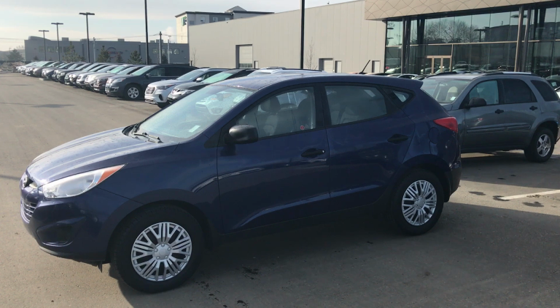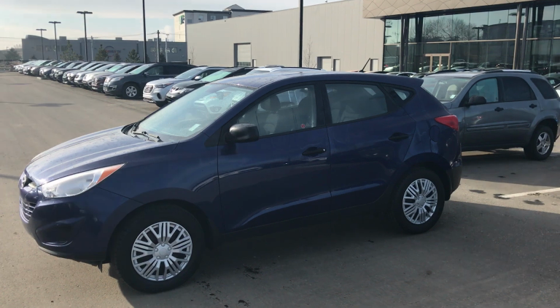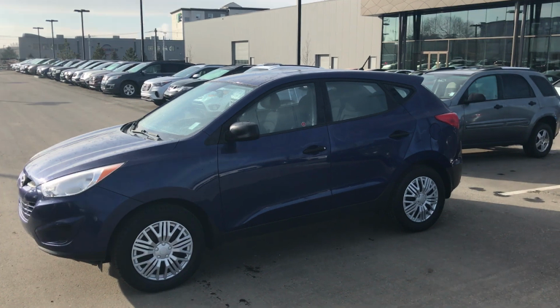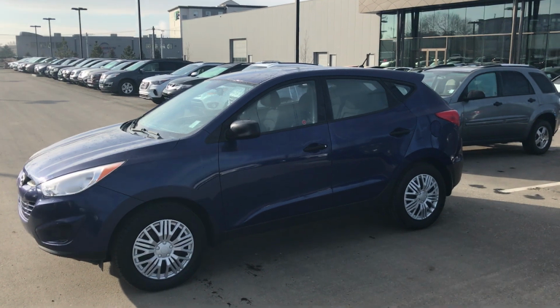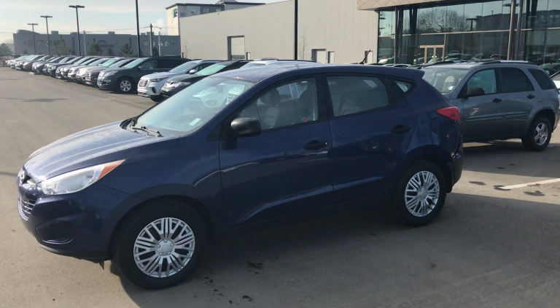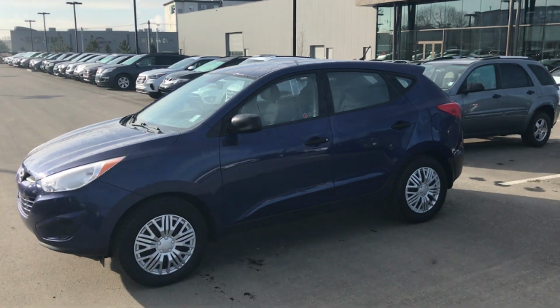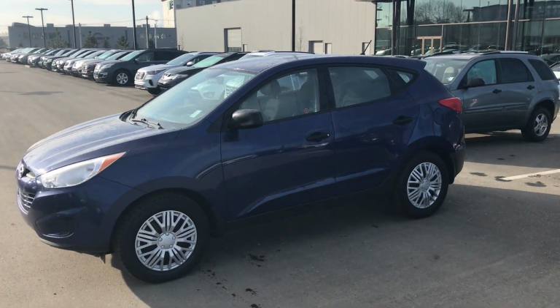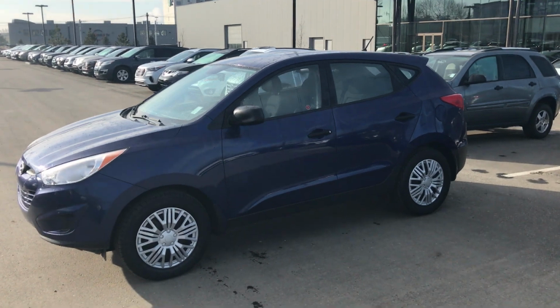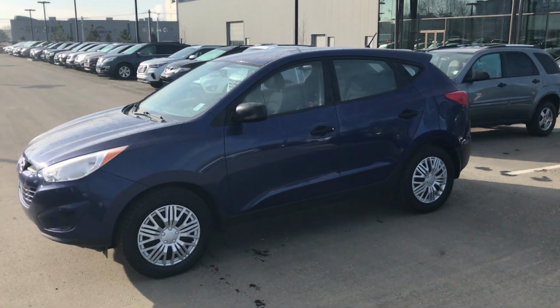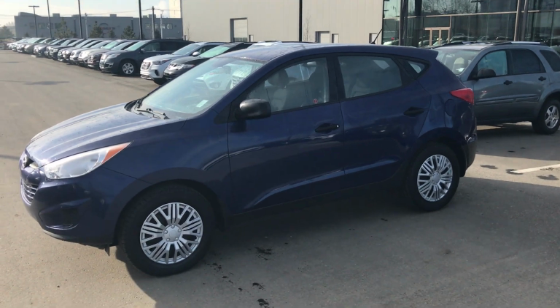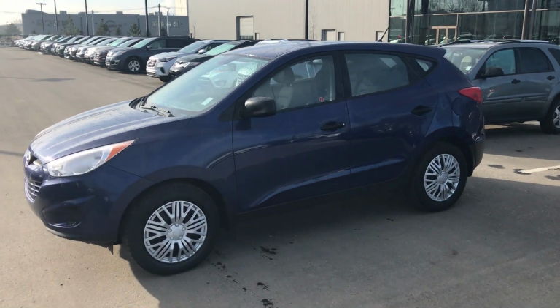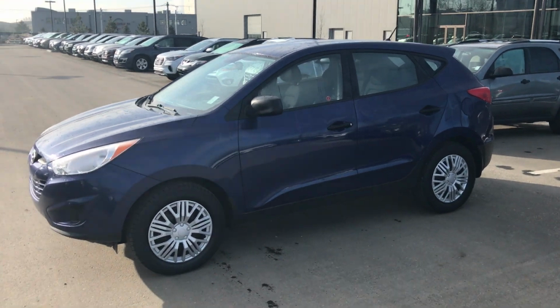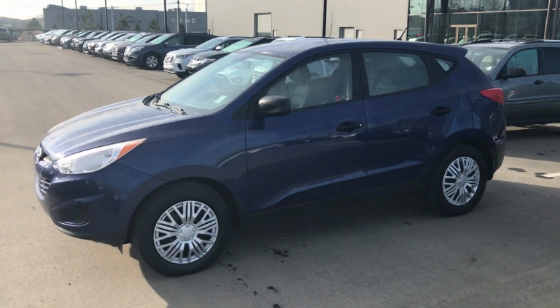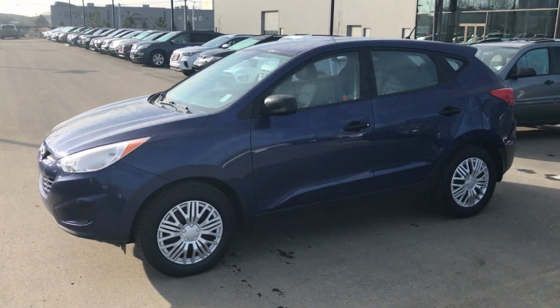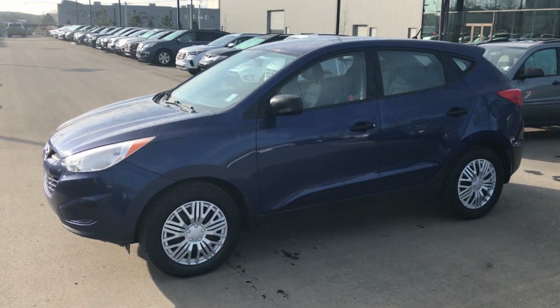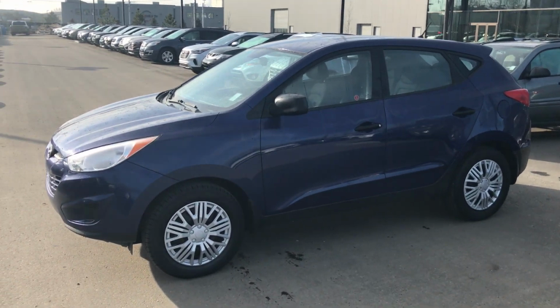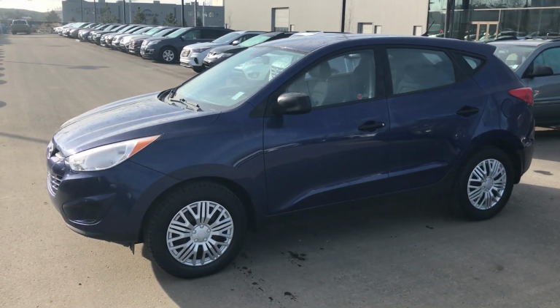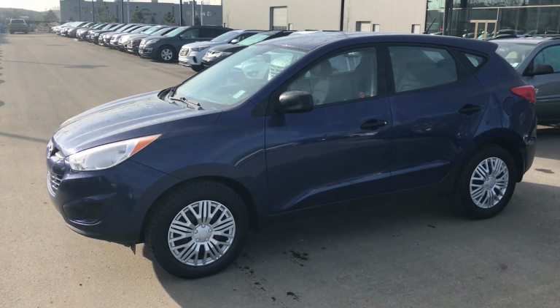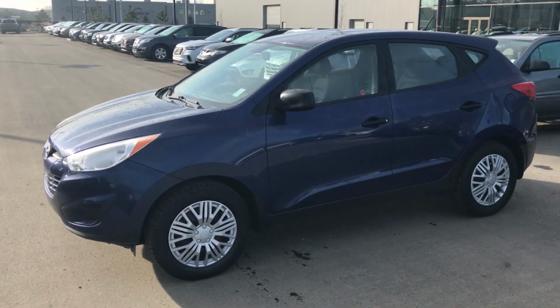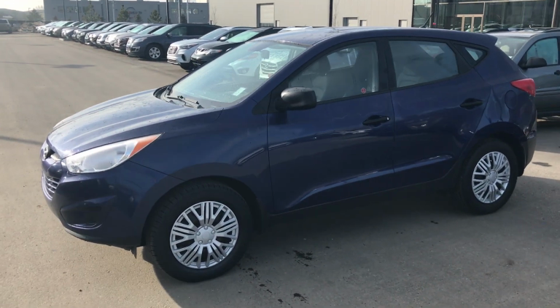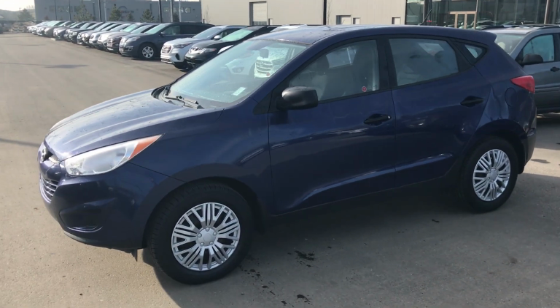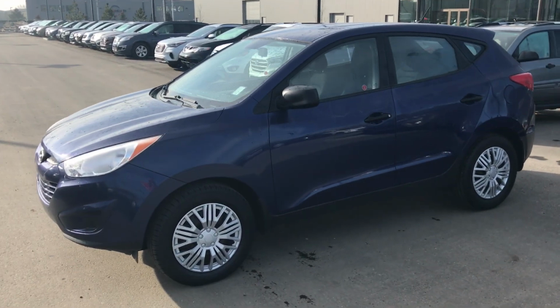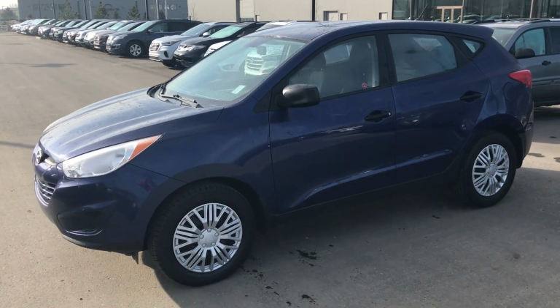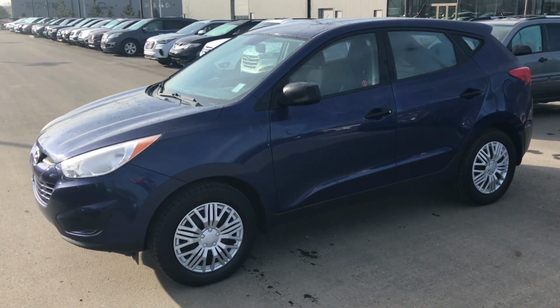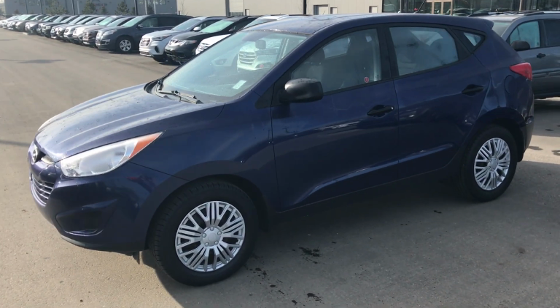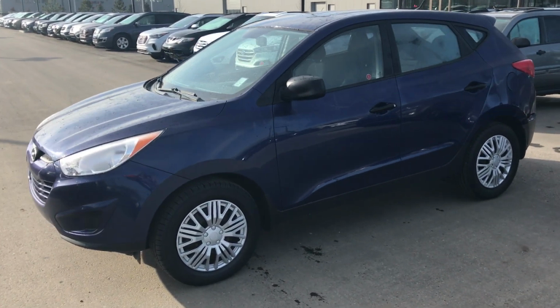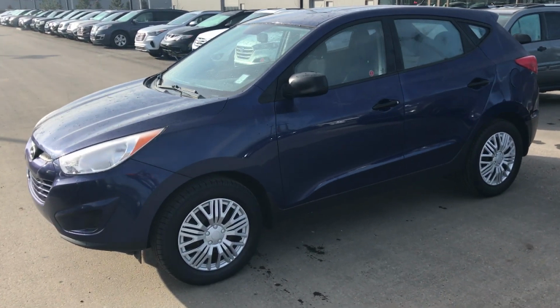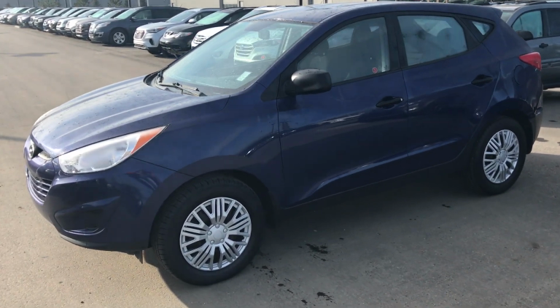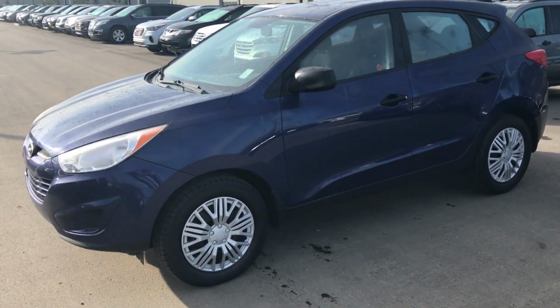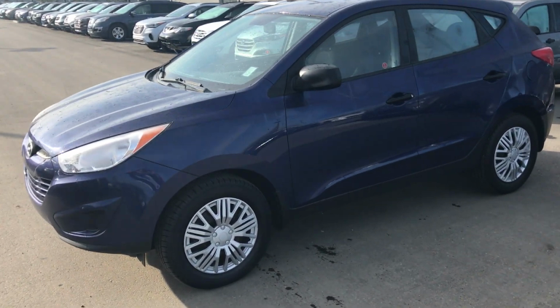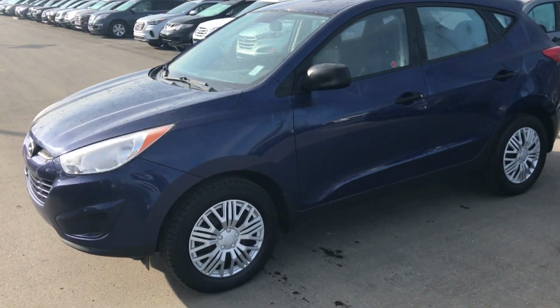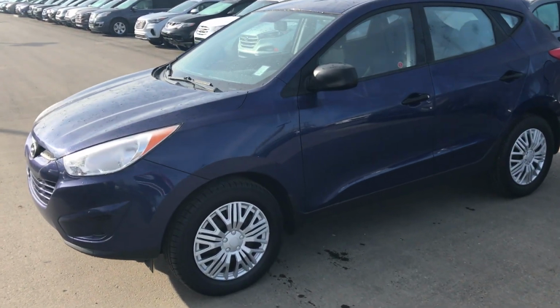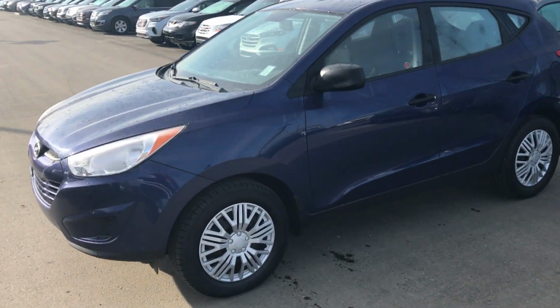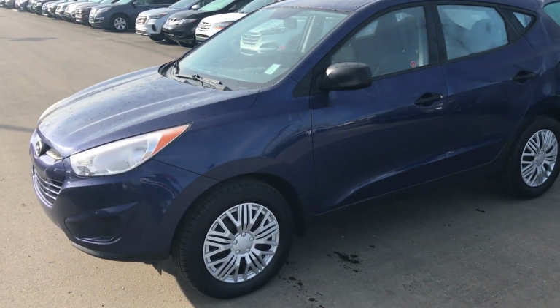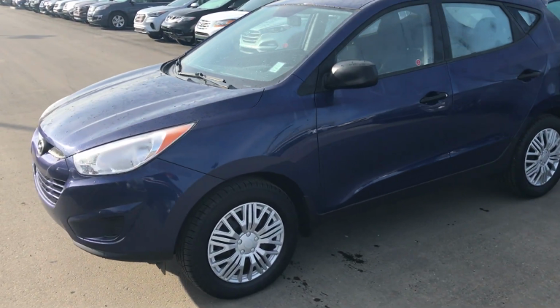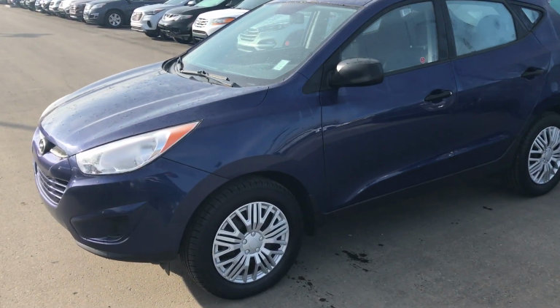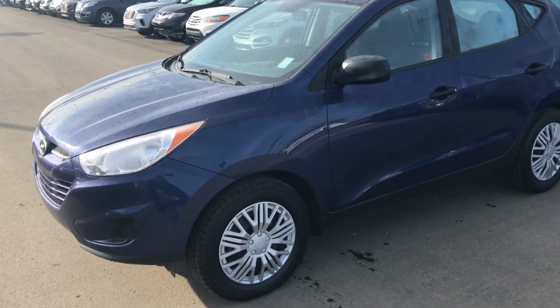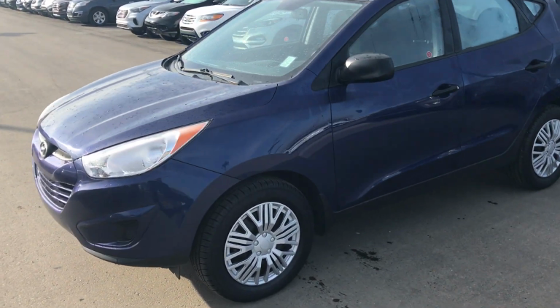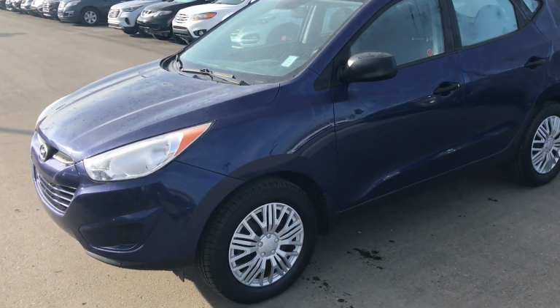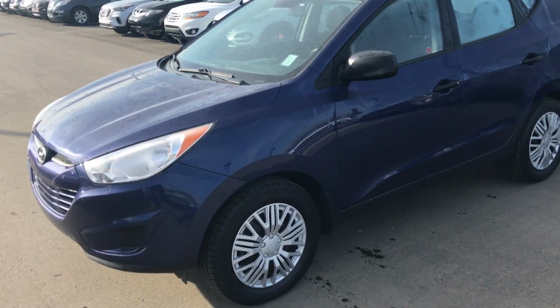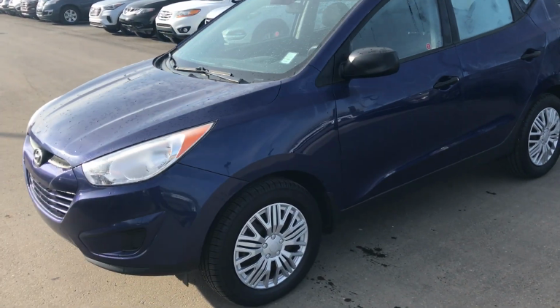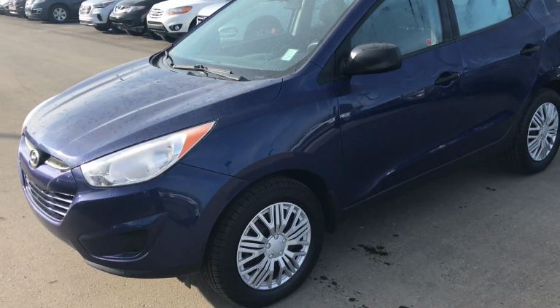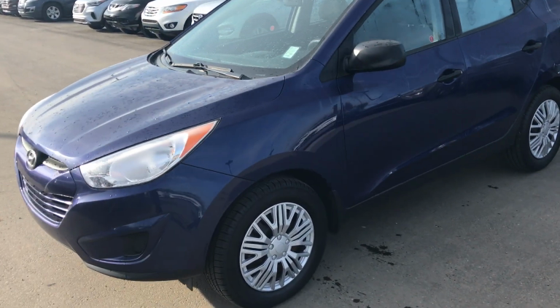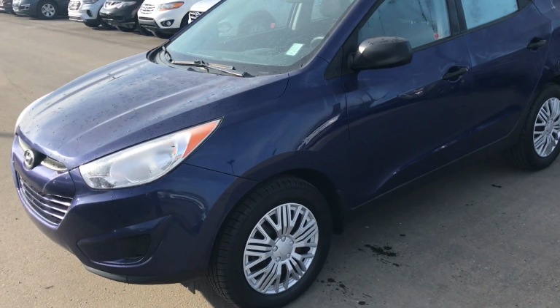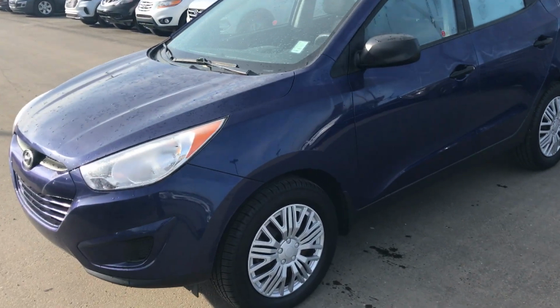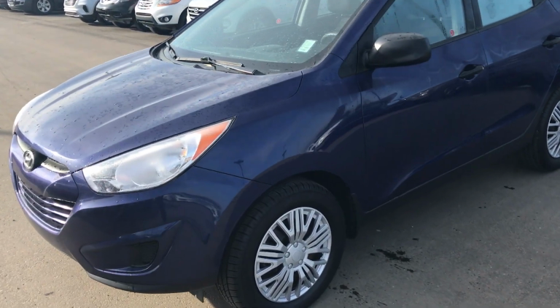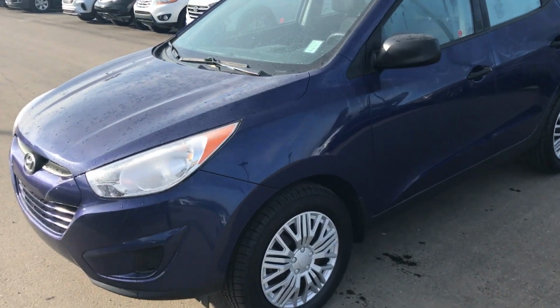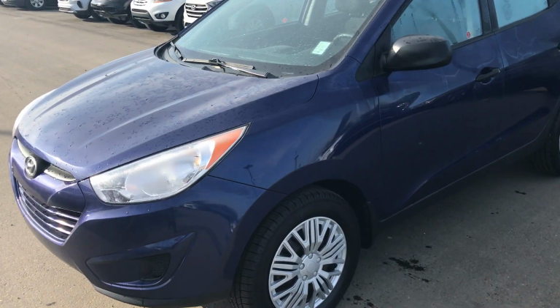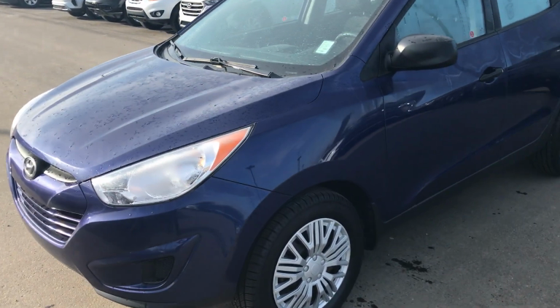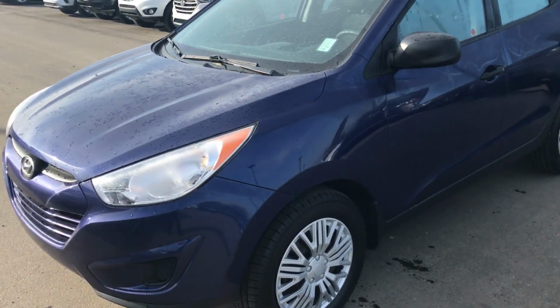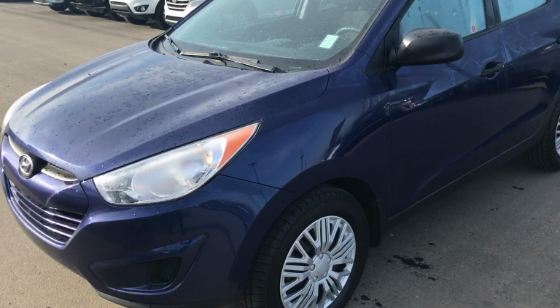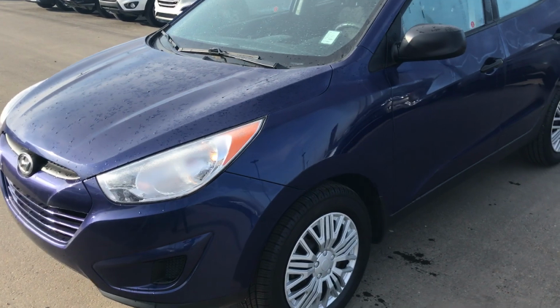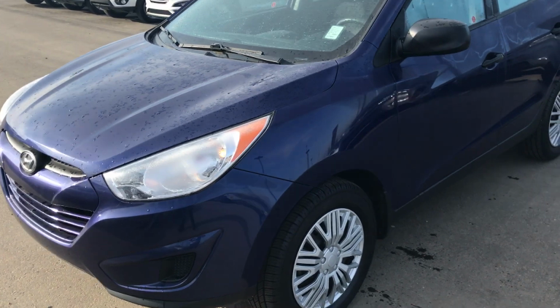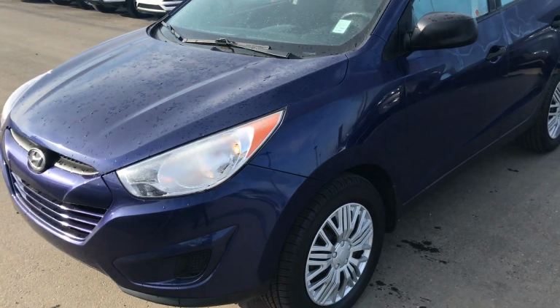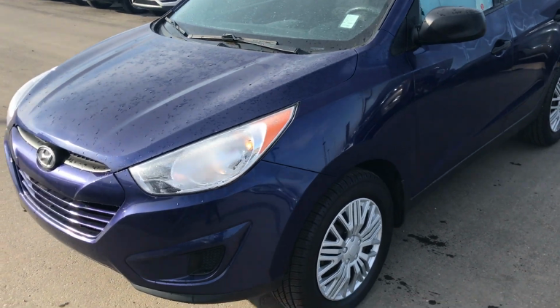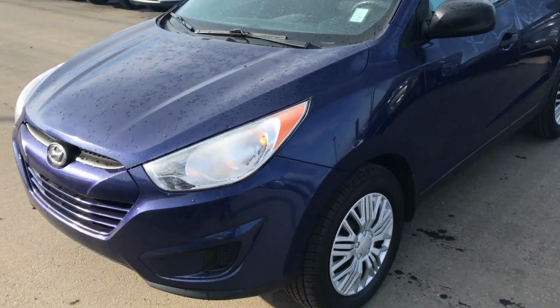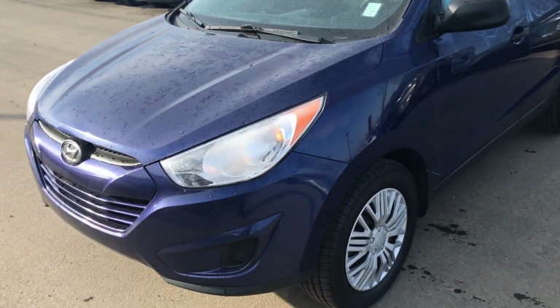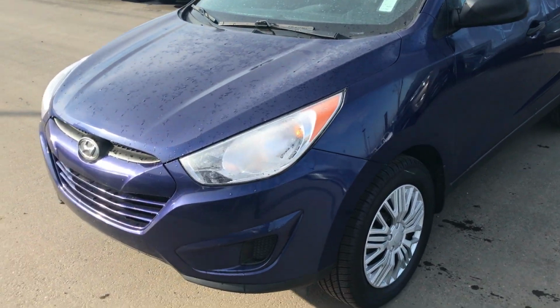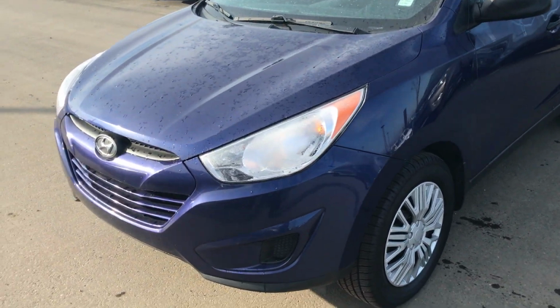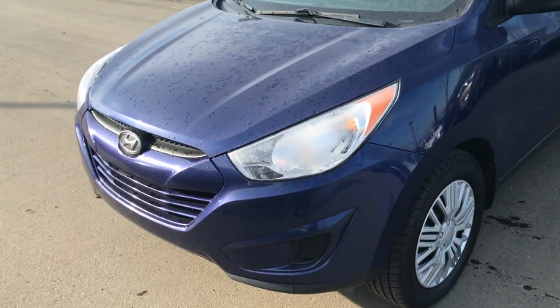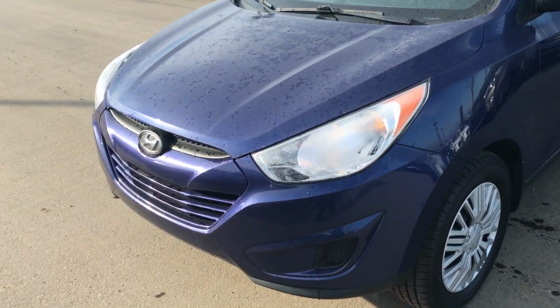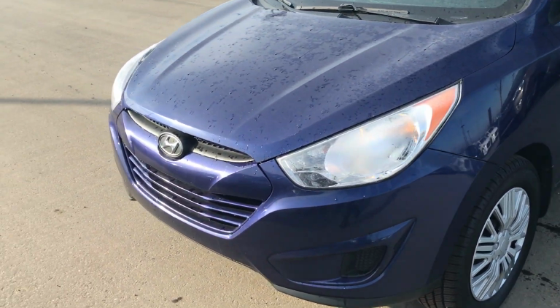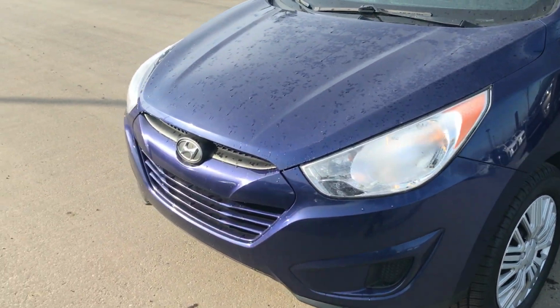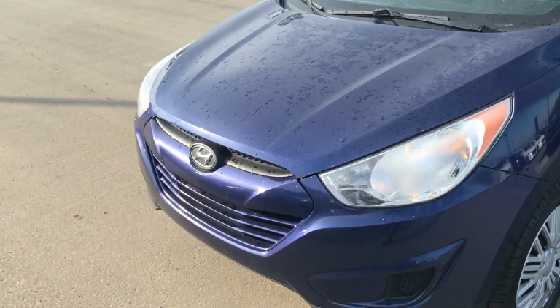Good morning Femi, this is Alex at River City Hyundai. I just wanted to give you a quick look at the 2011 Hyundai Tucson you were inquiring about.